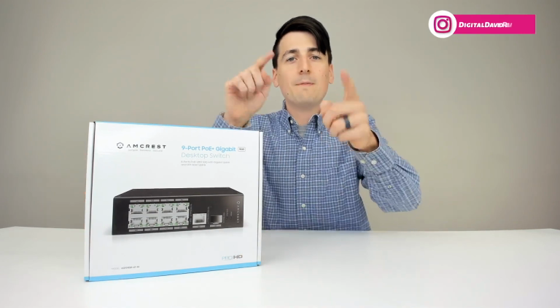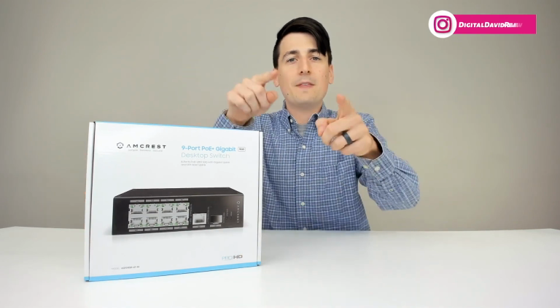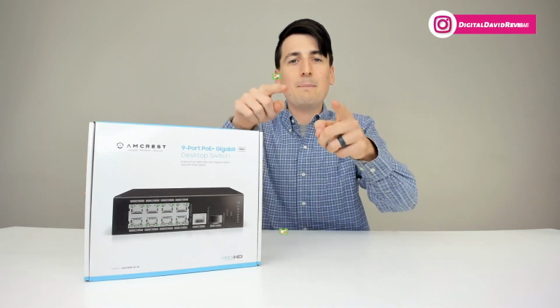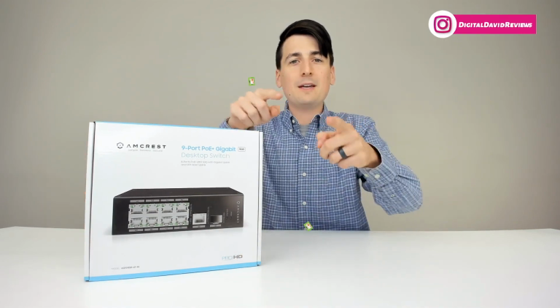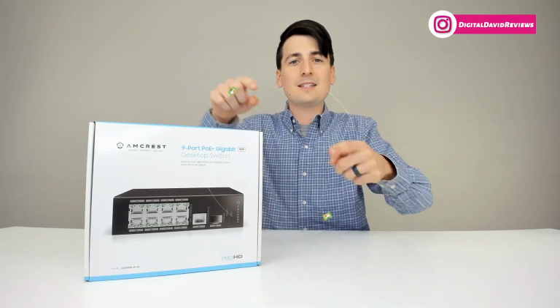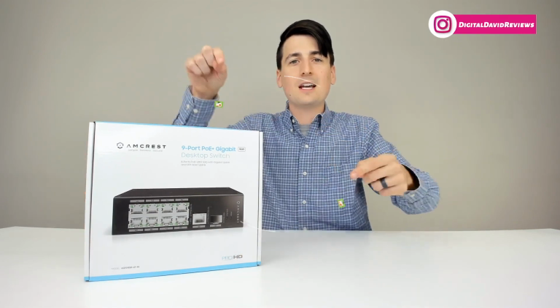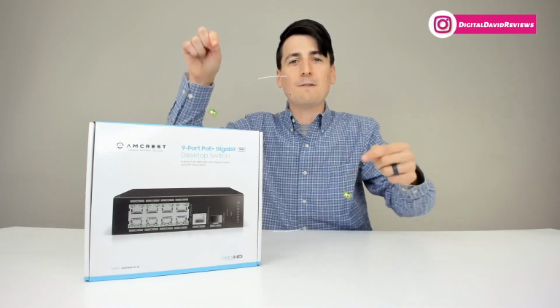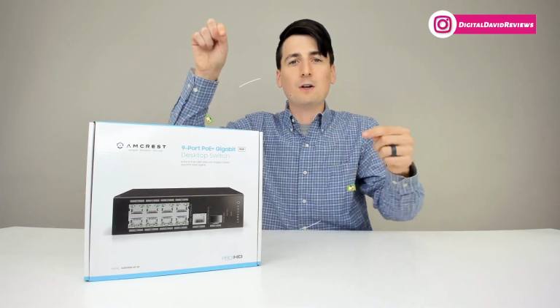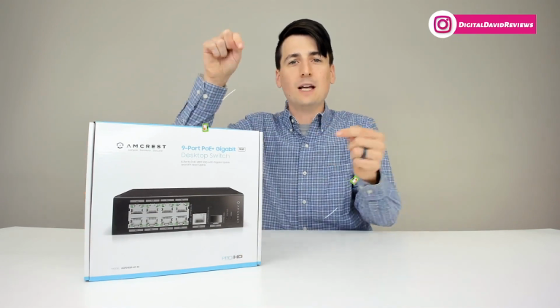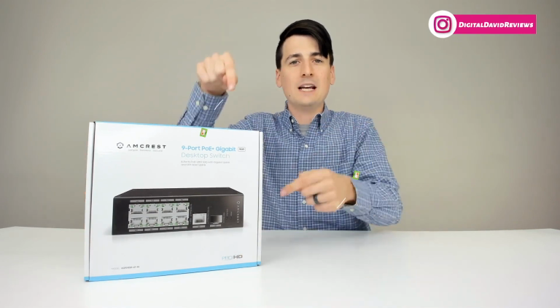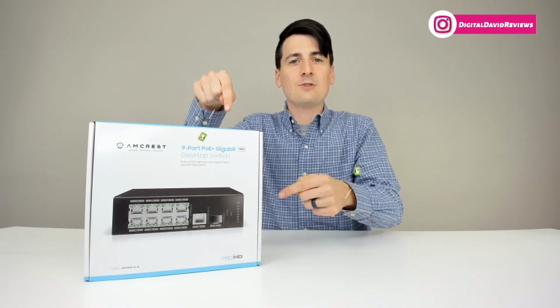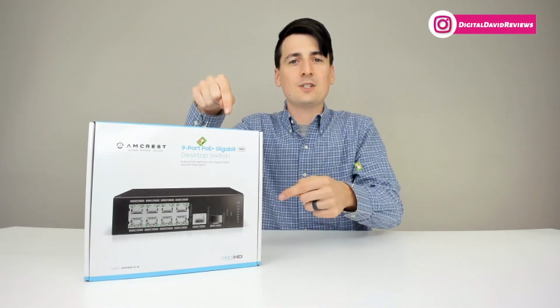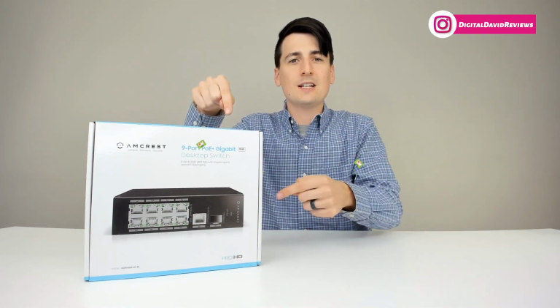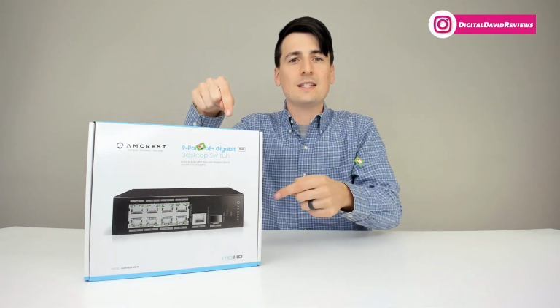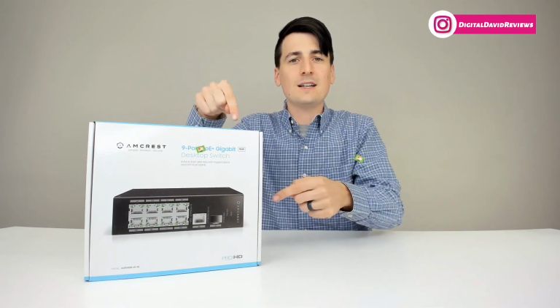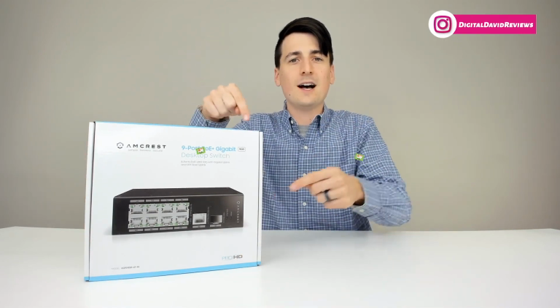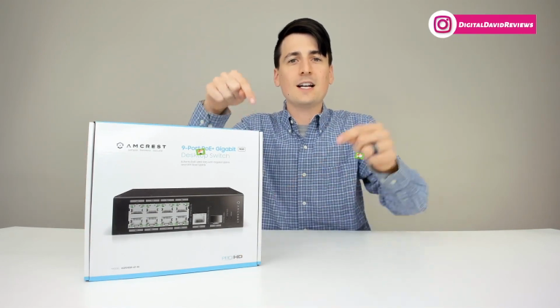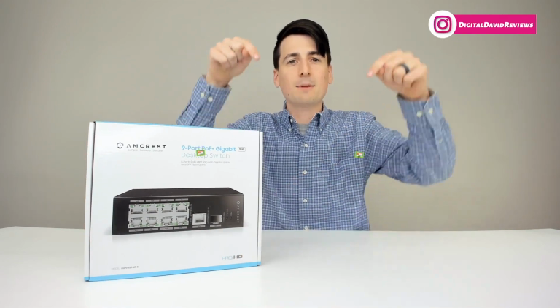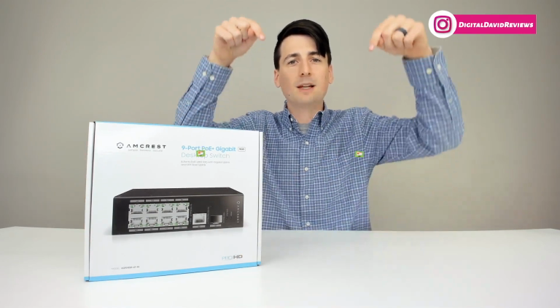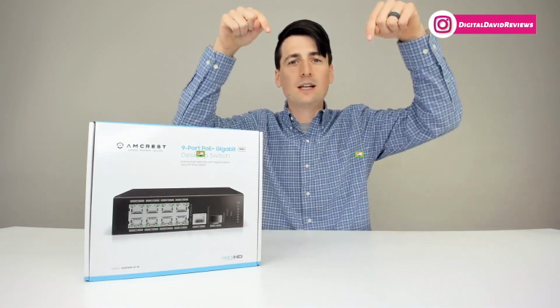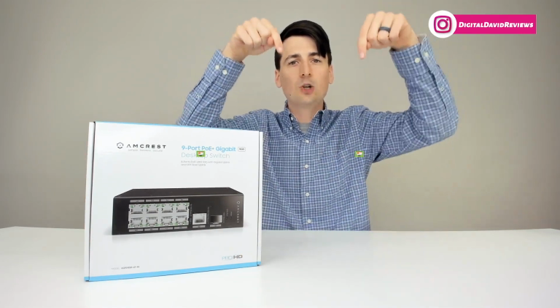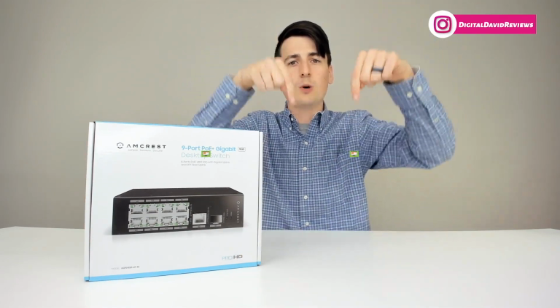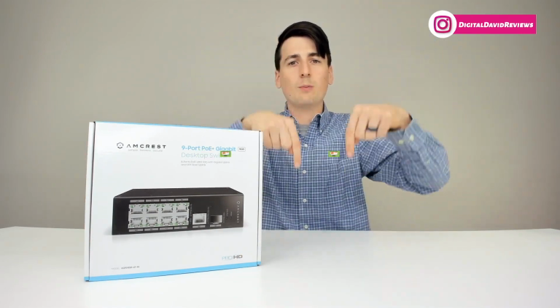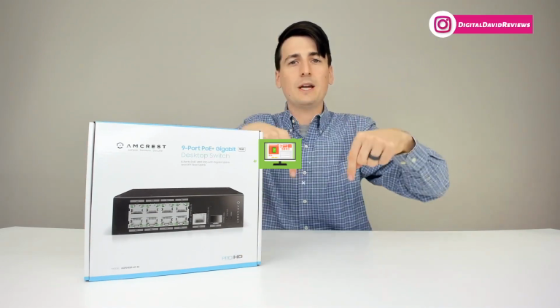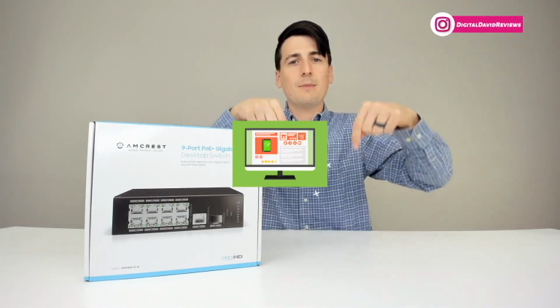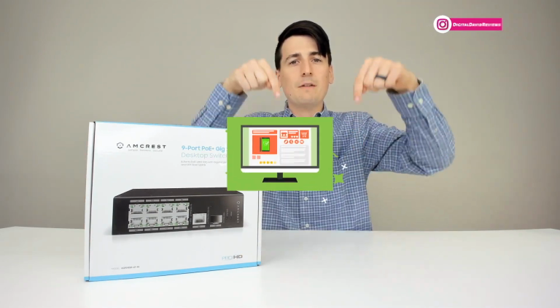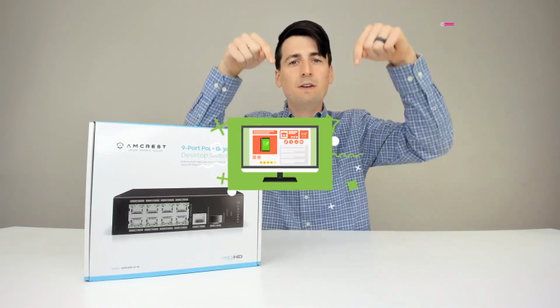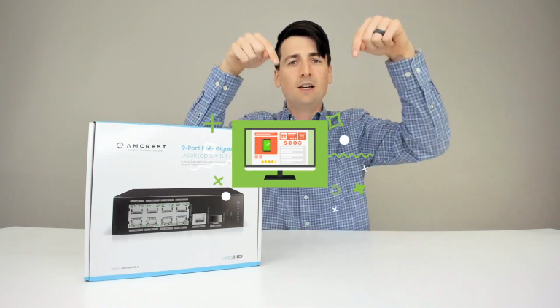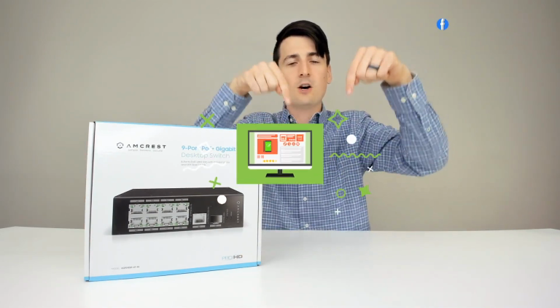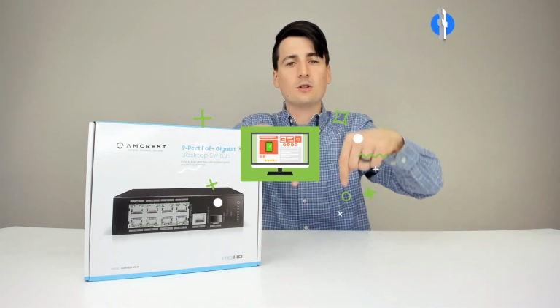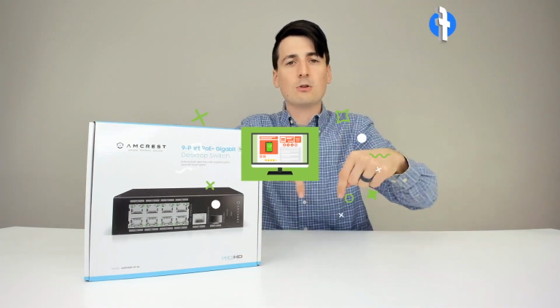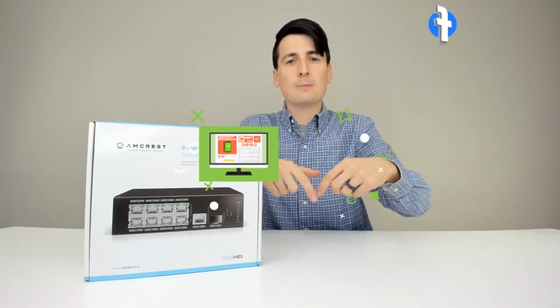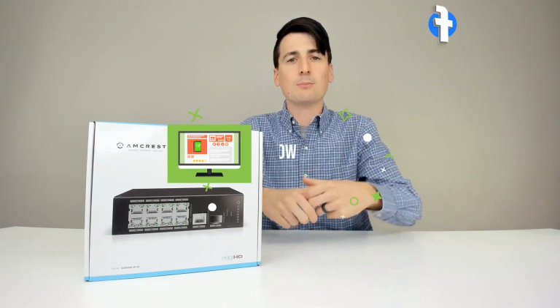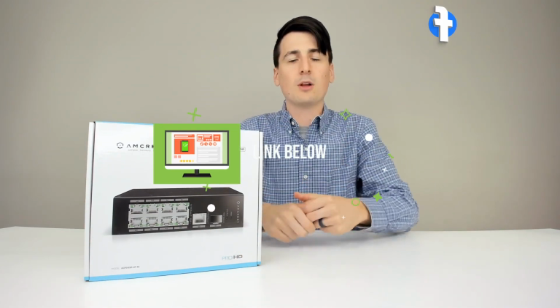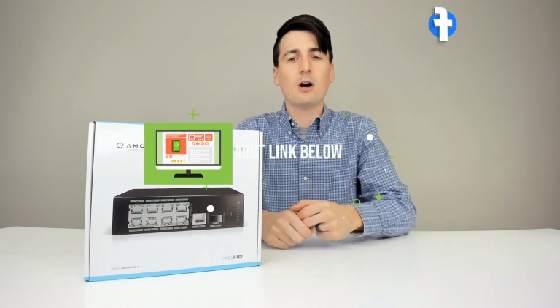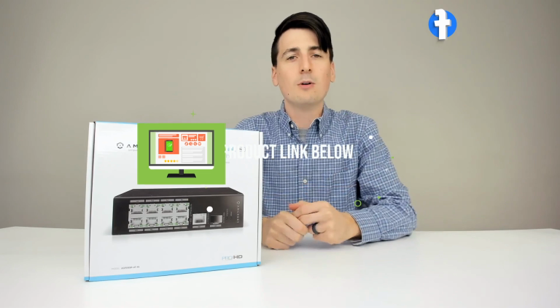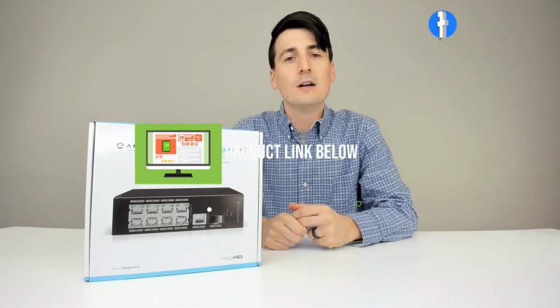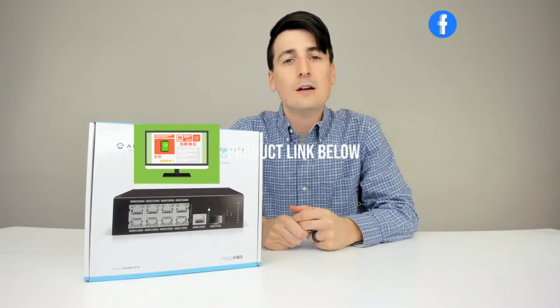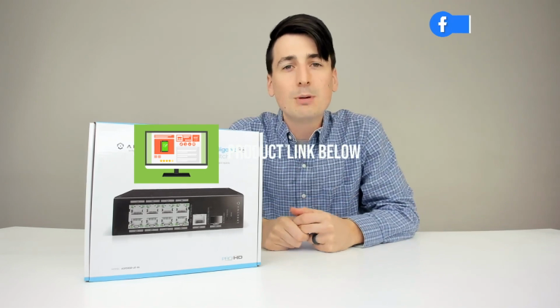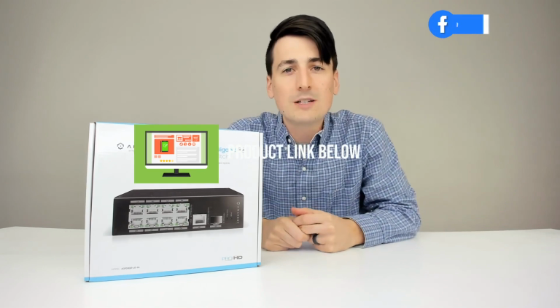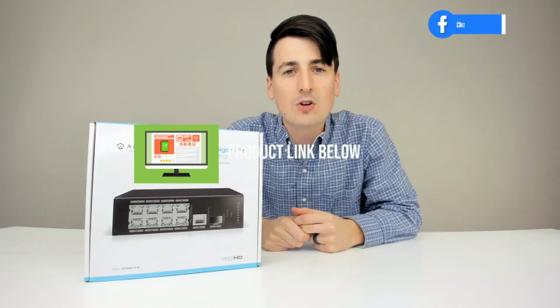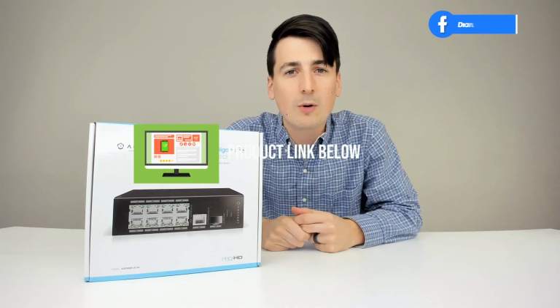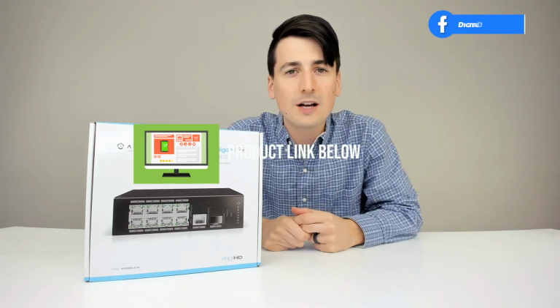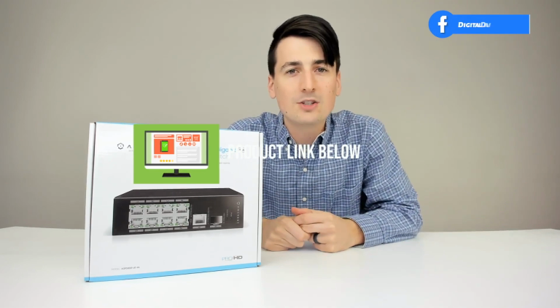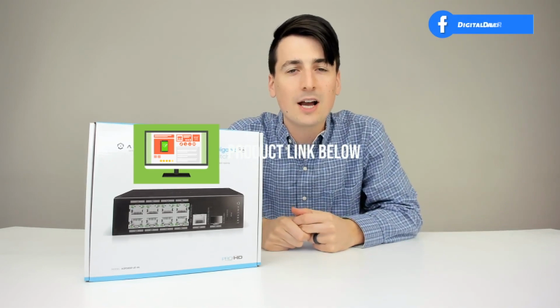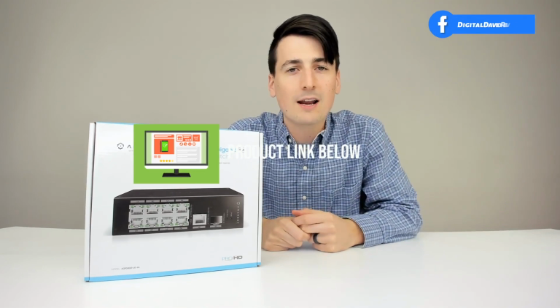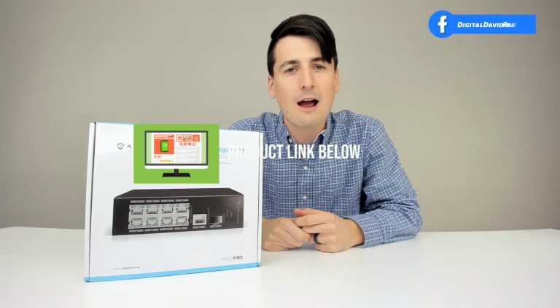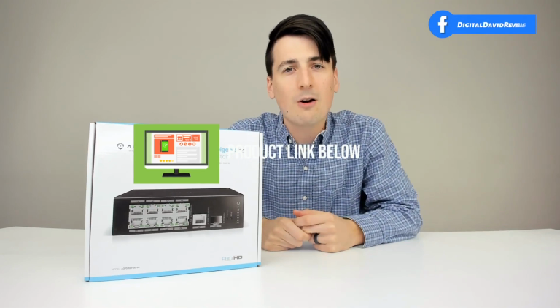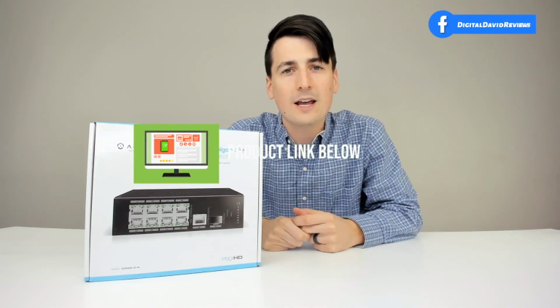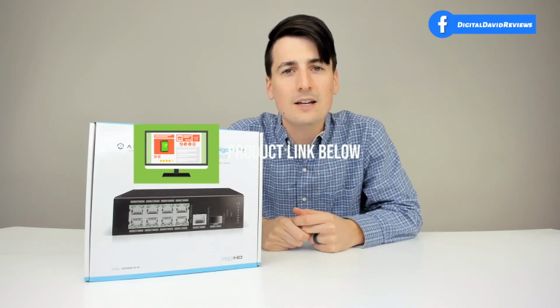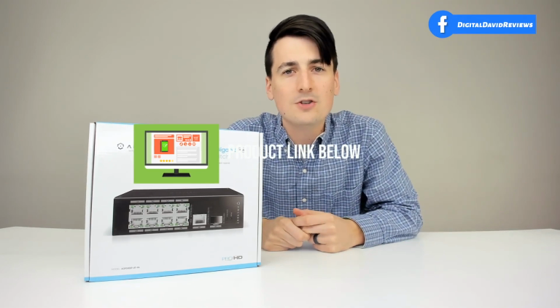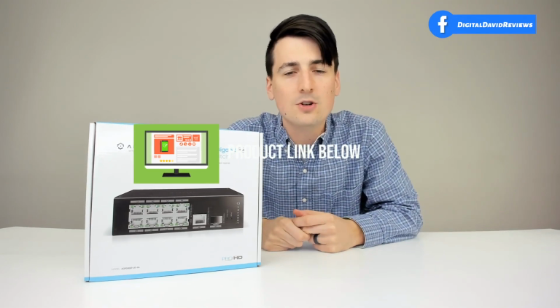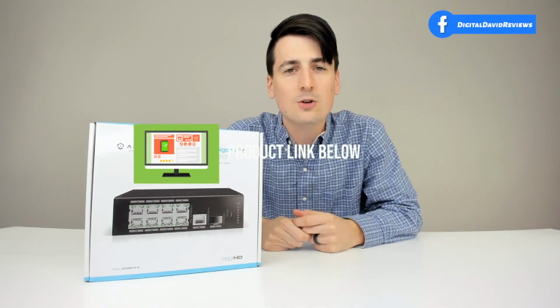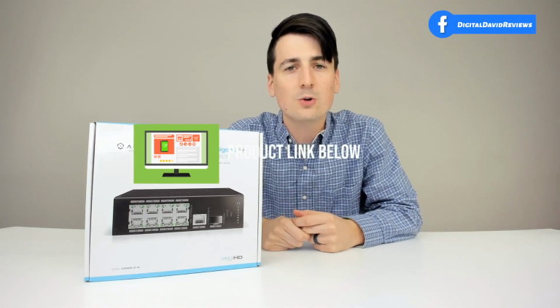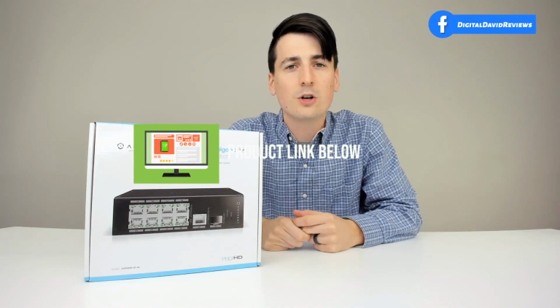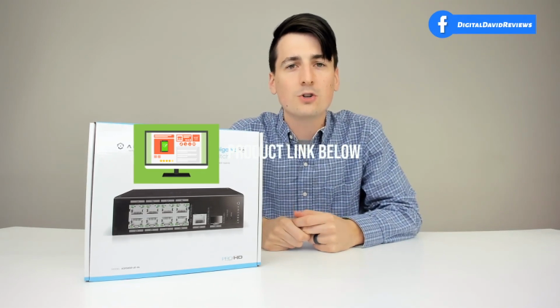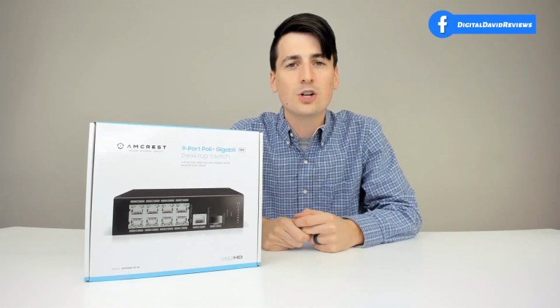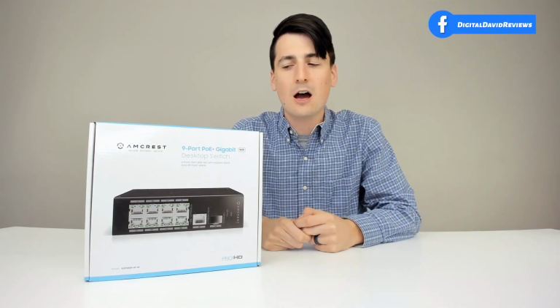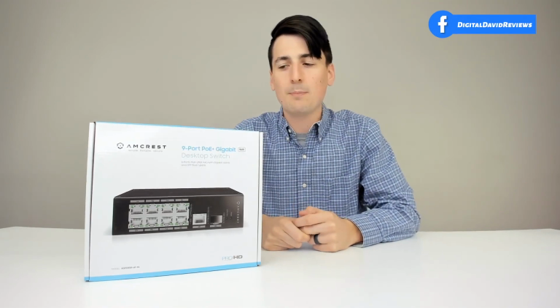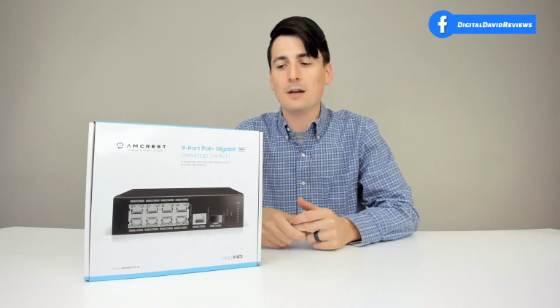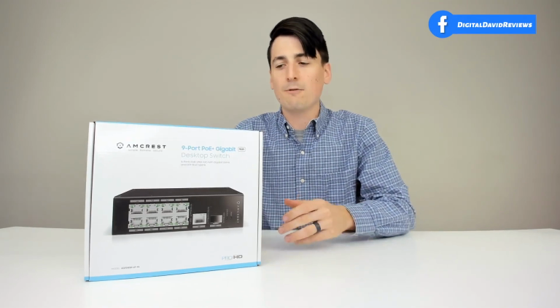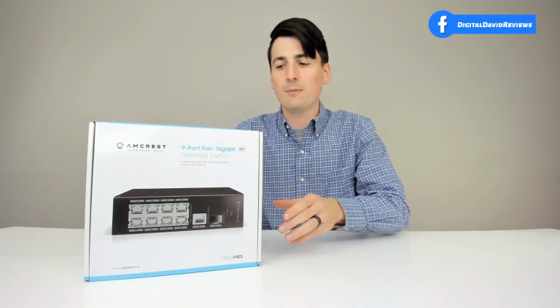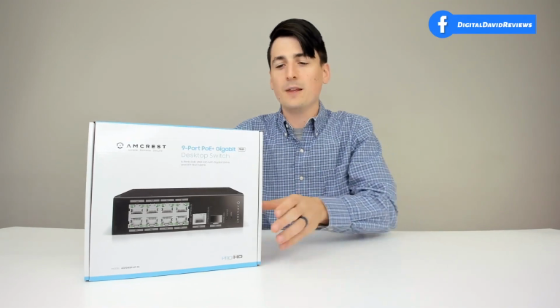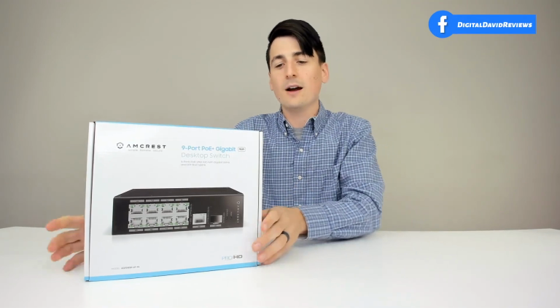That being said, if you're interested in this item, the link to it will be in my video description below. Please go ahead, check it out, and do your shopping from there.